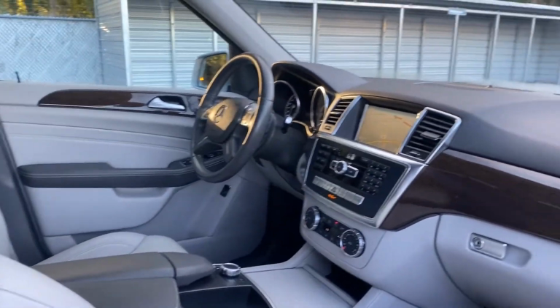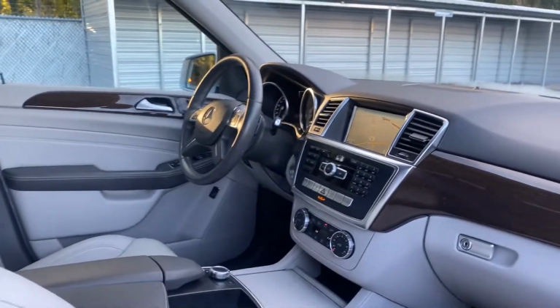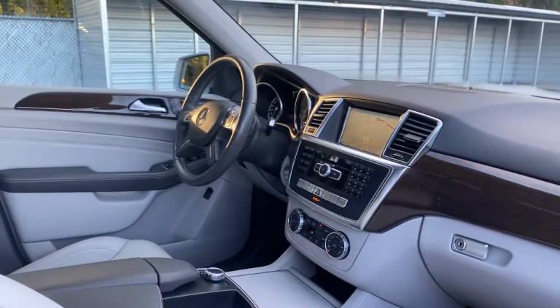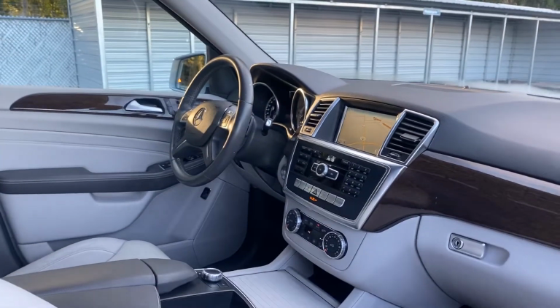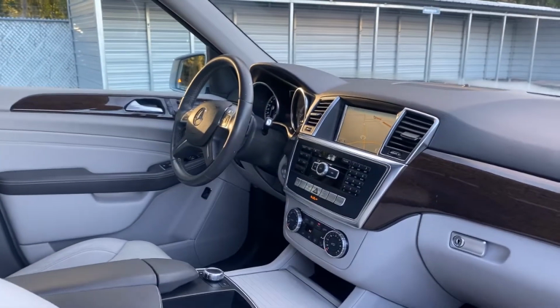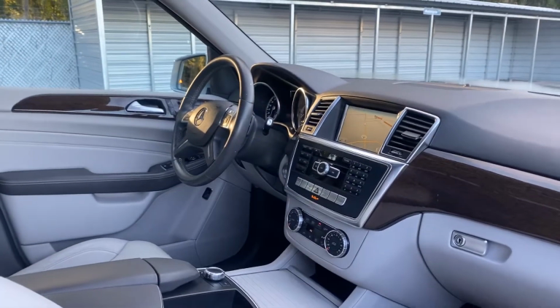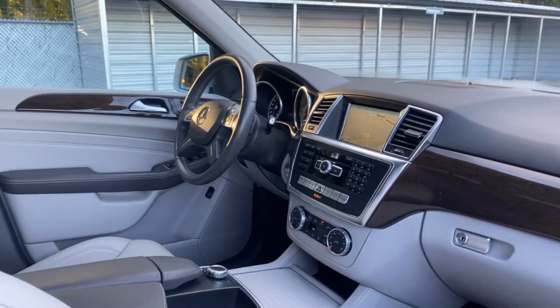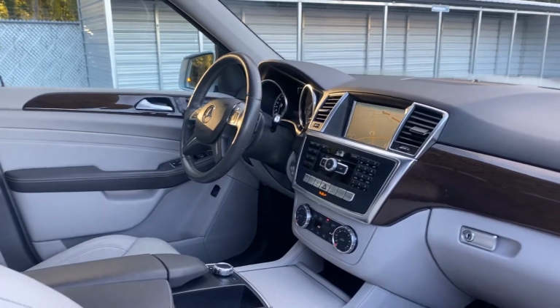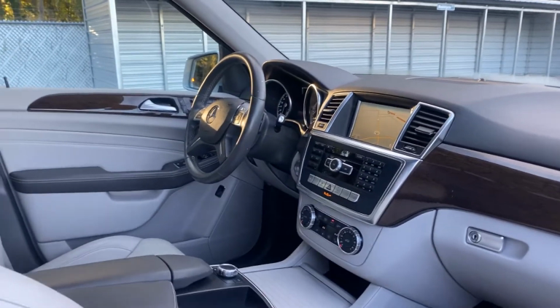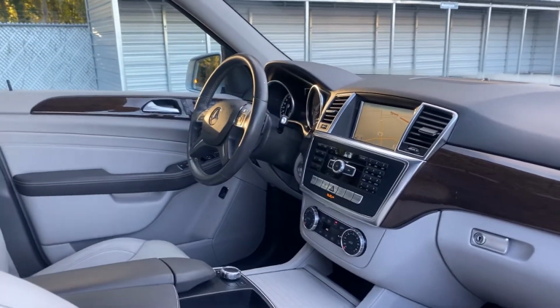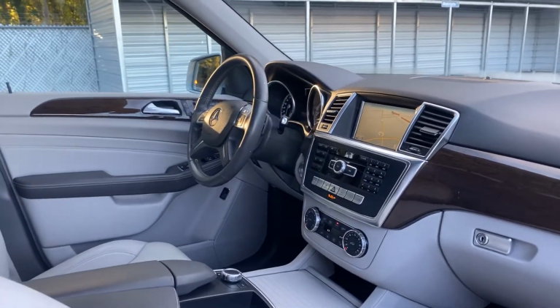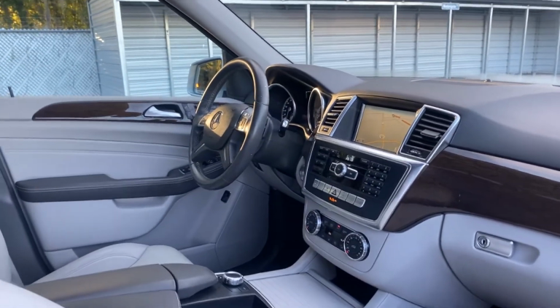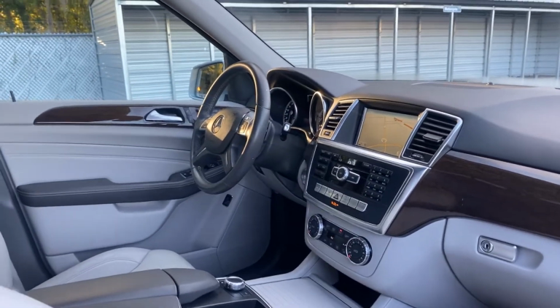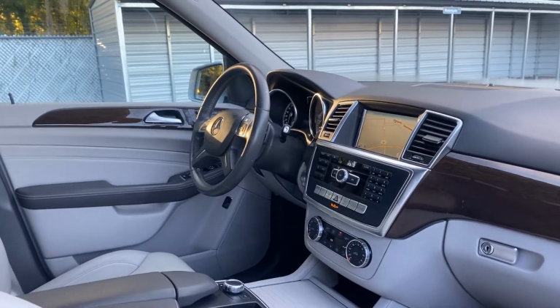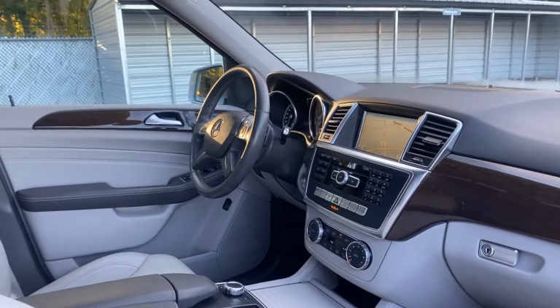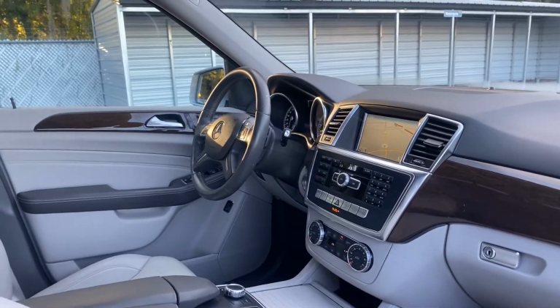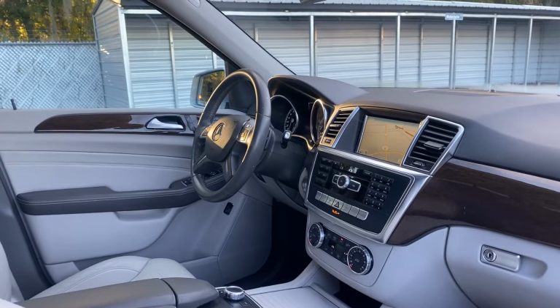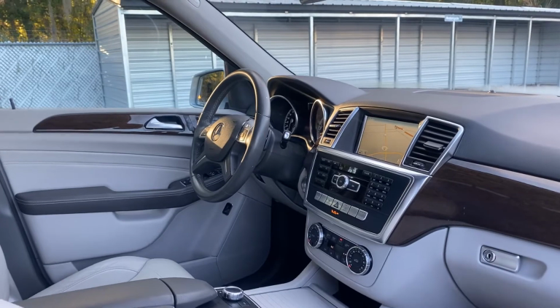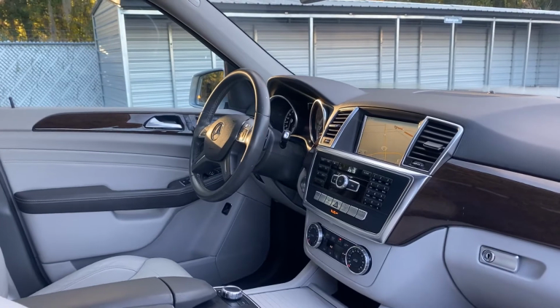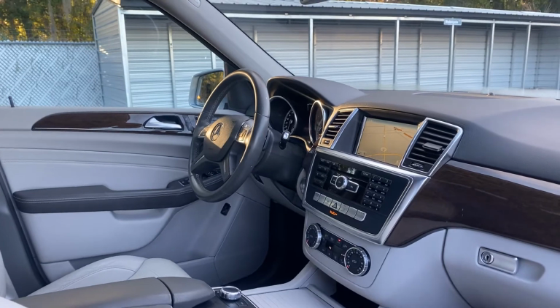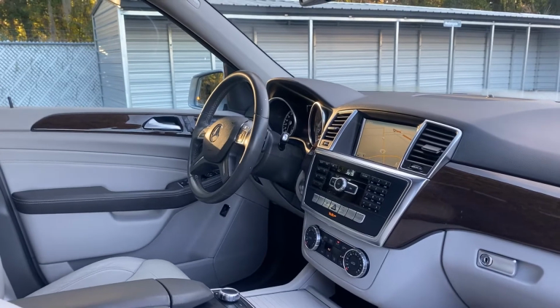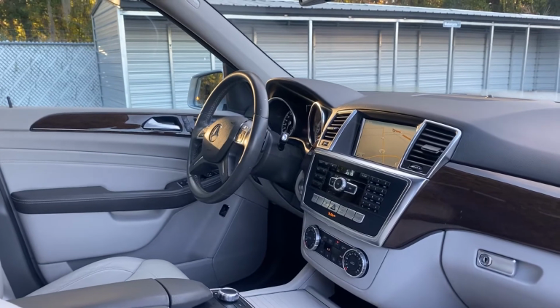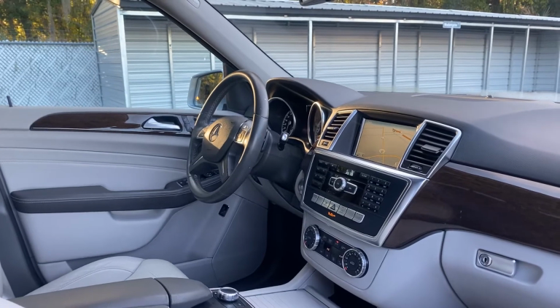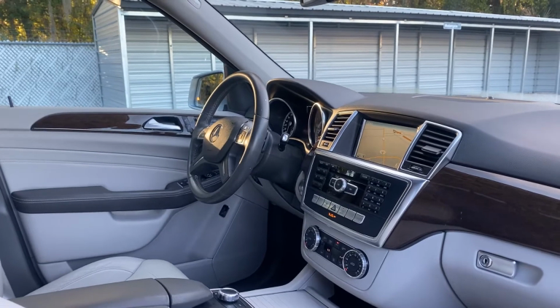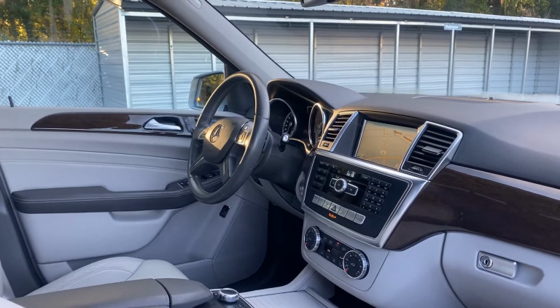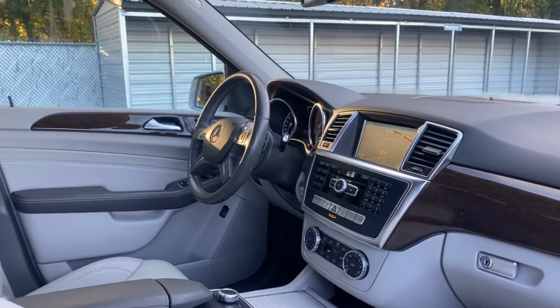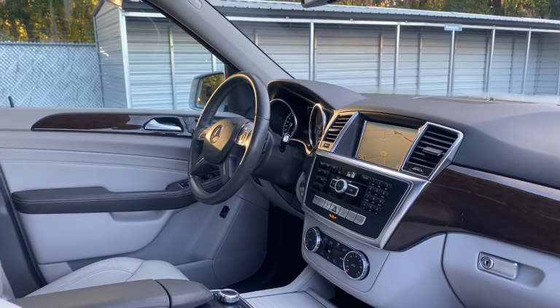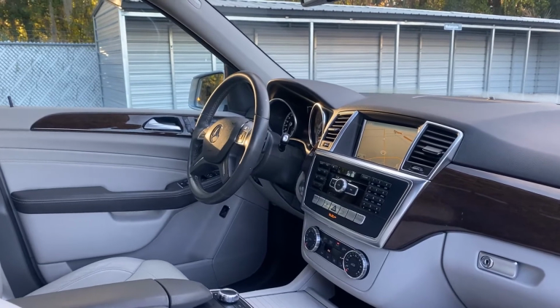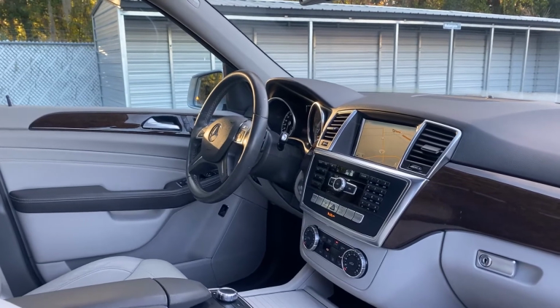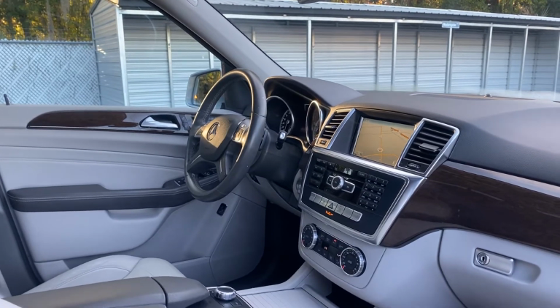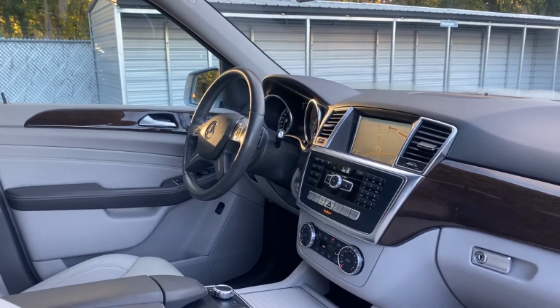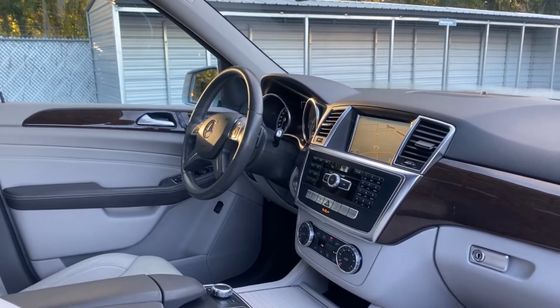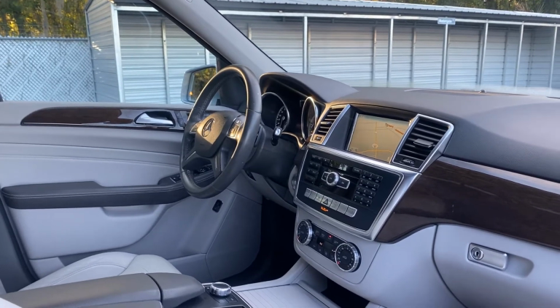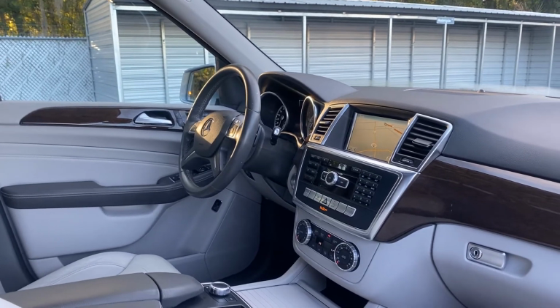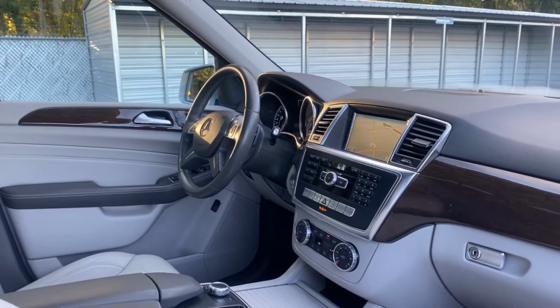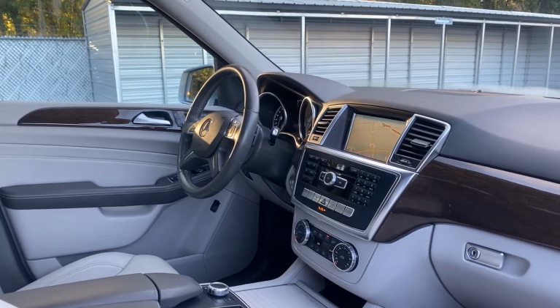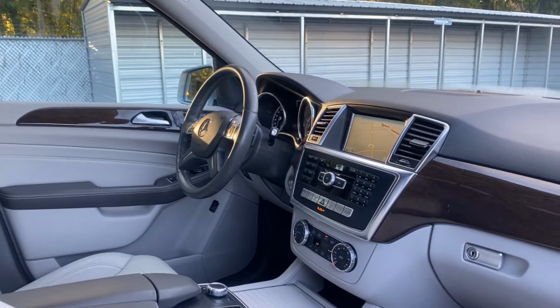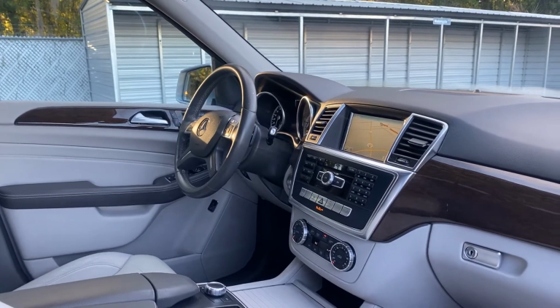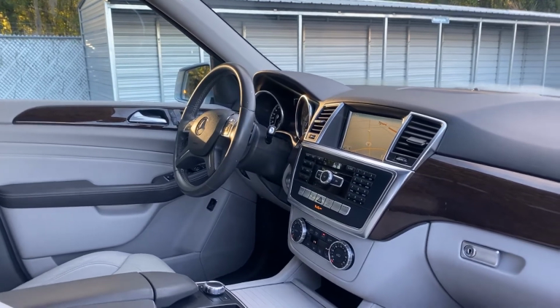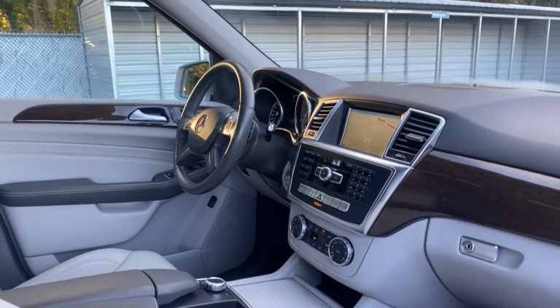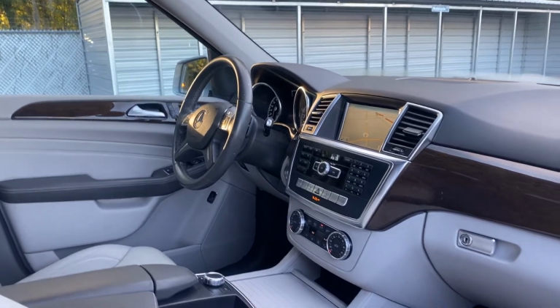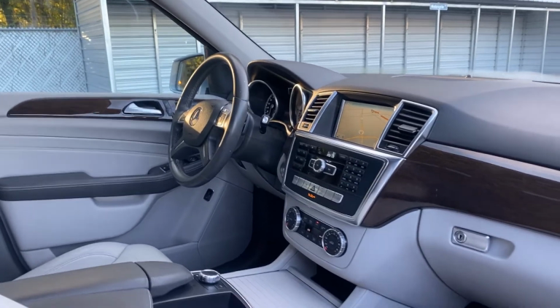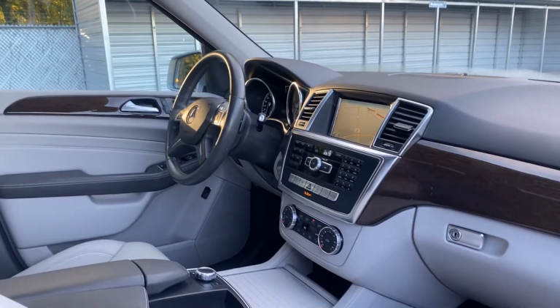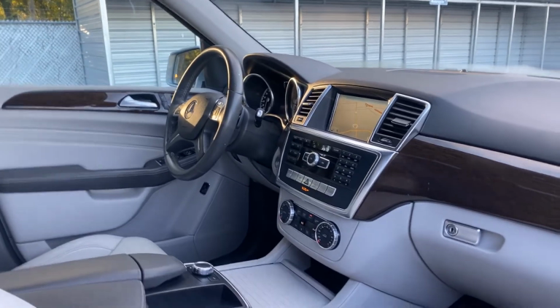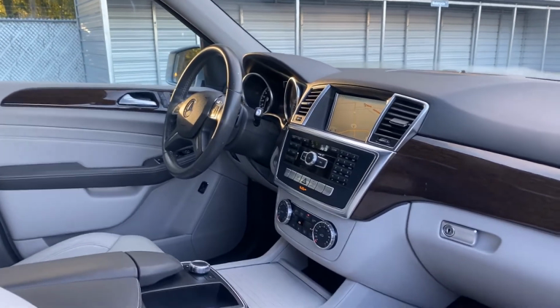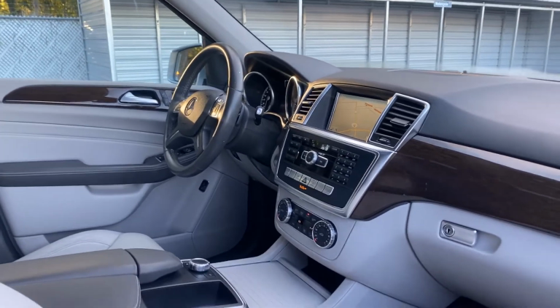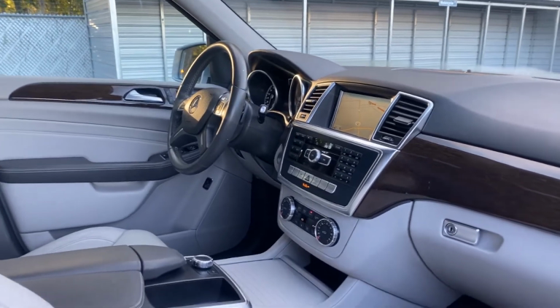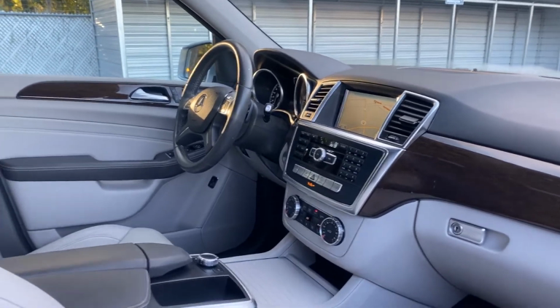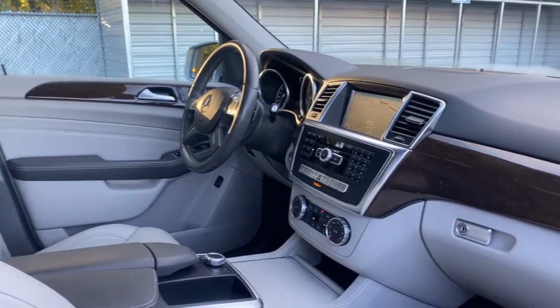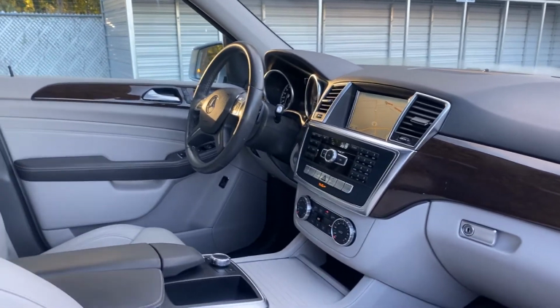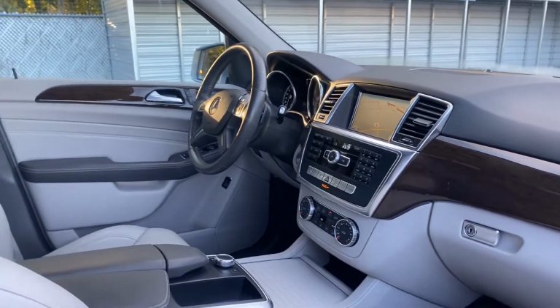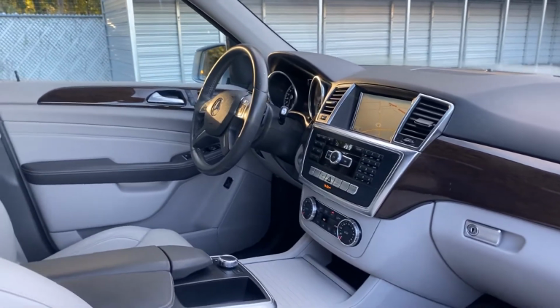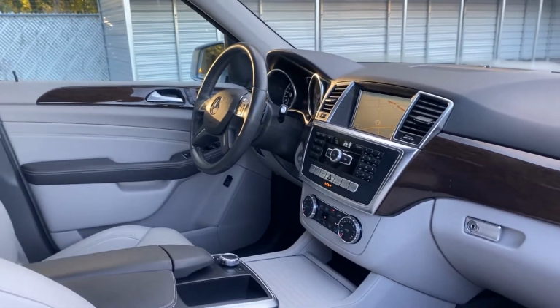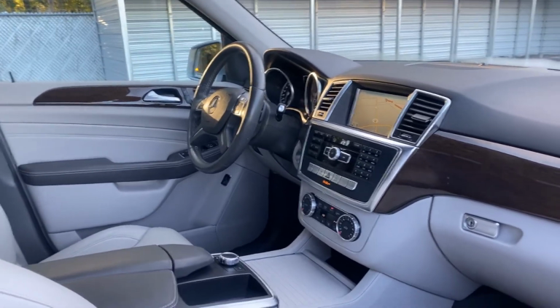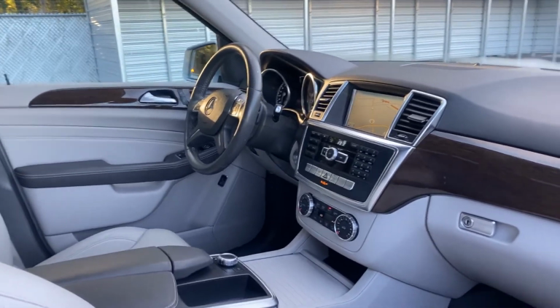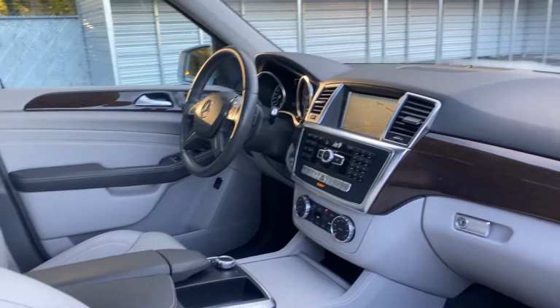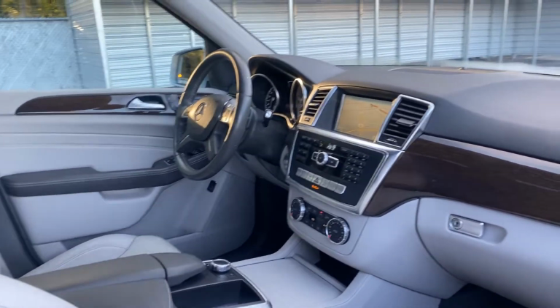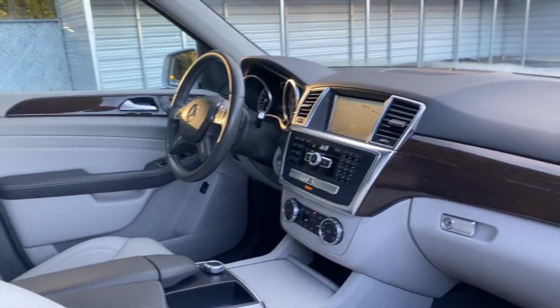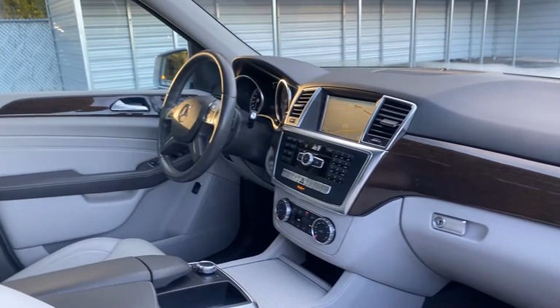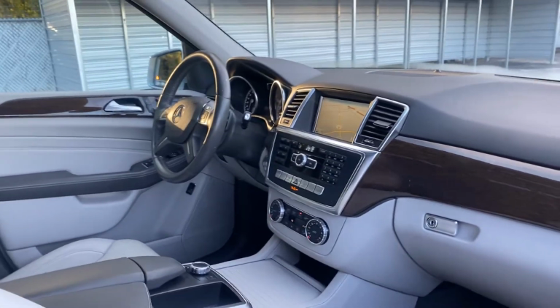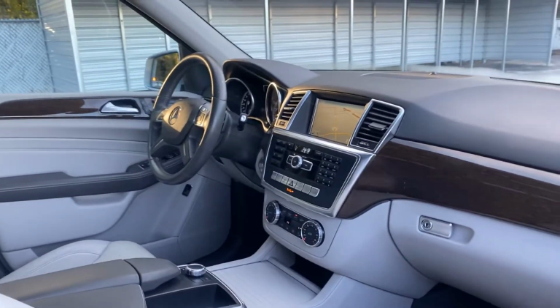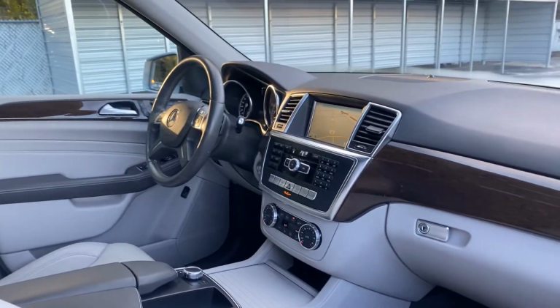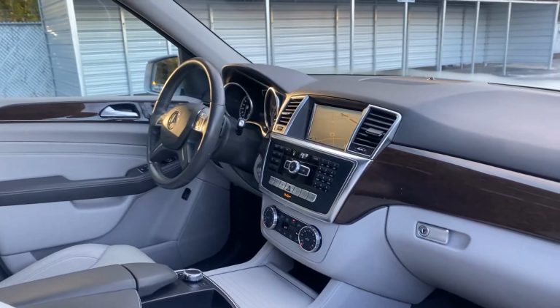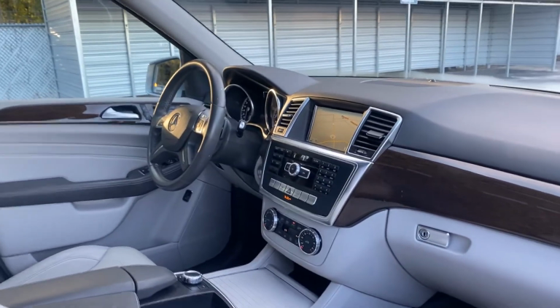Dual power seats, memory seating on the driver's side, power windows, locks, and mirrors, leather wrapped steering wheel, and paddle shifters.